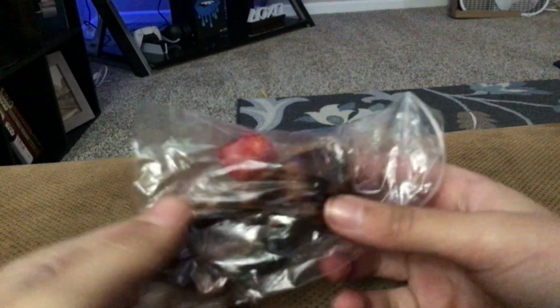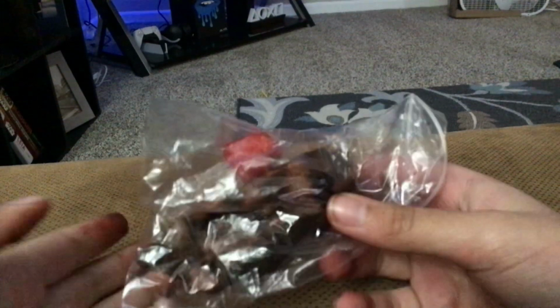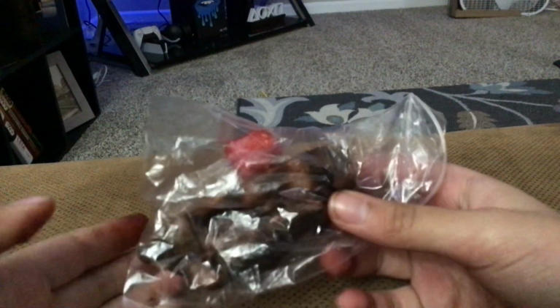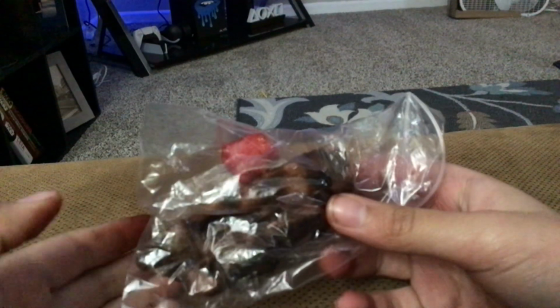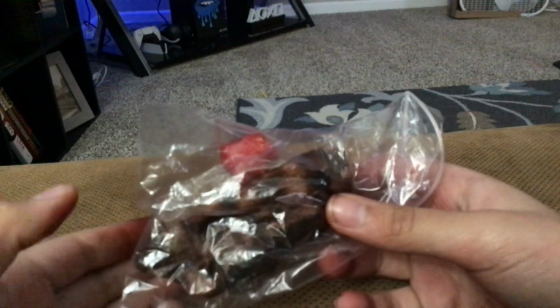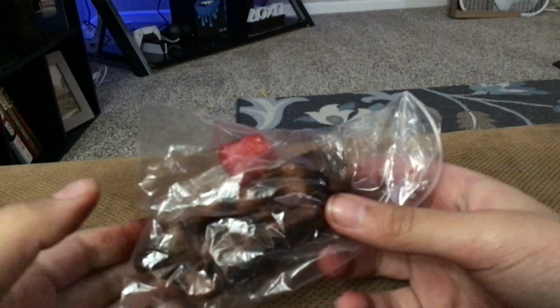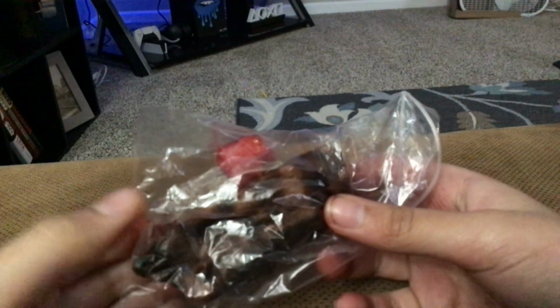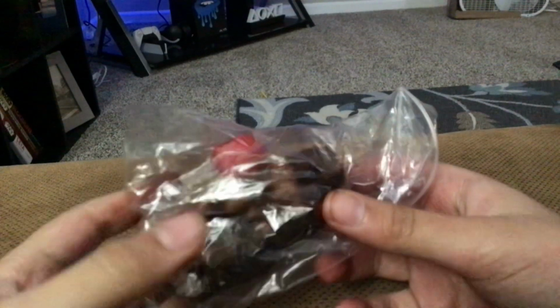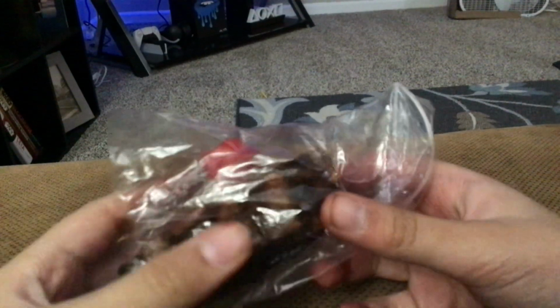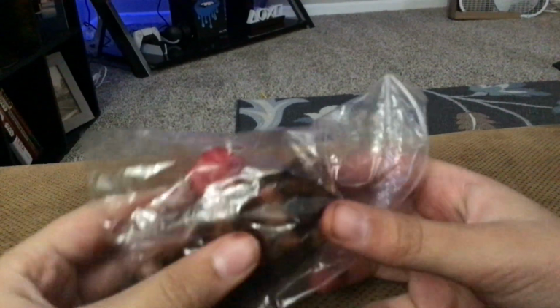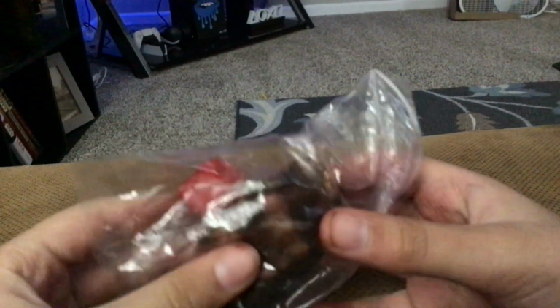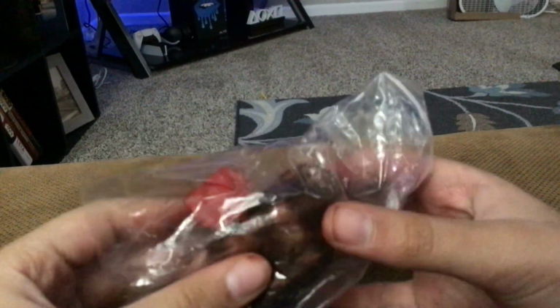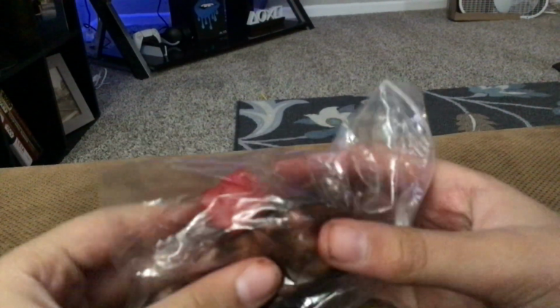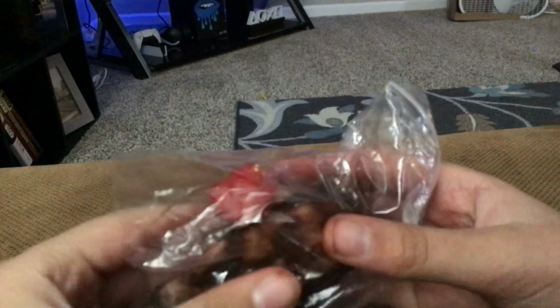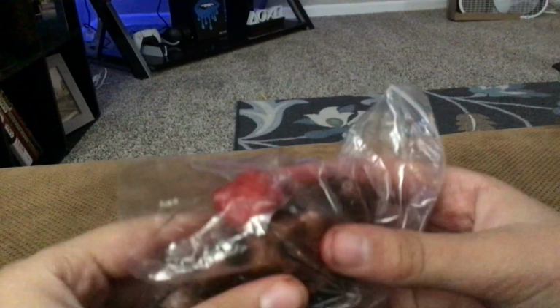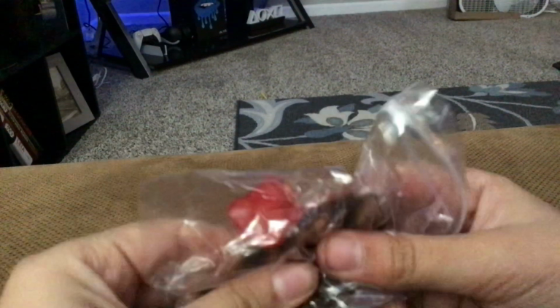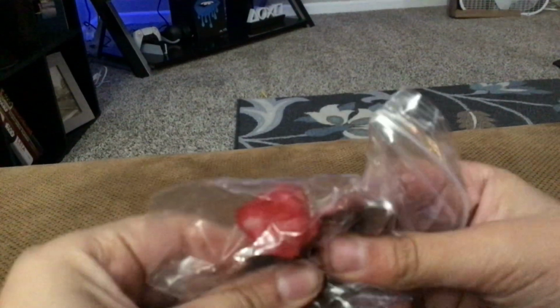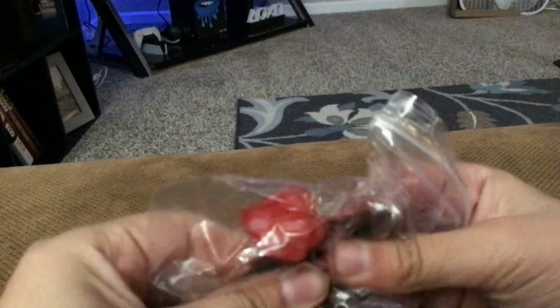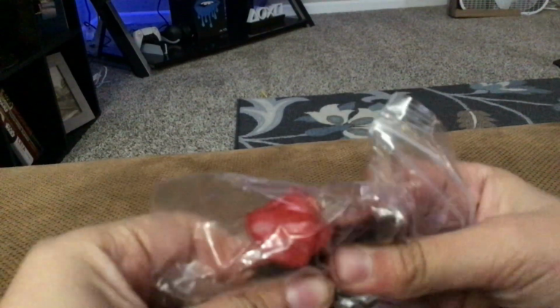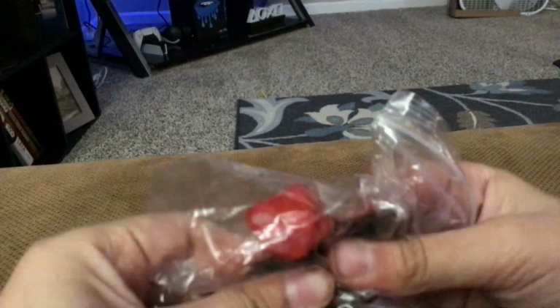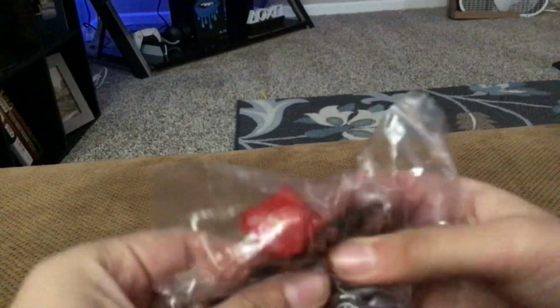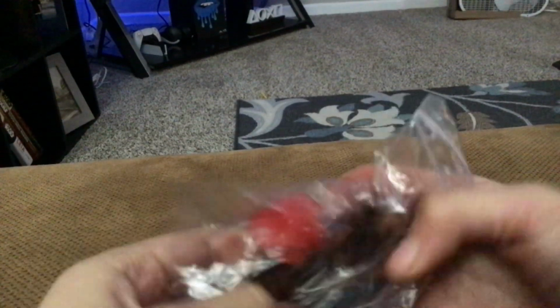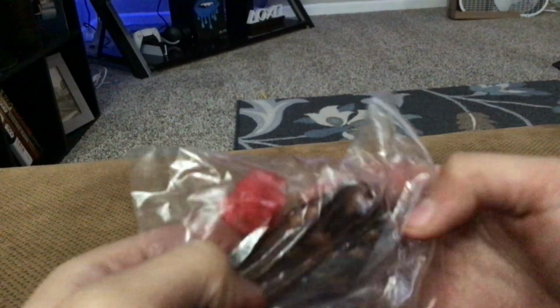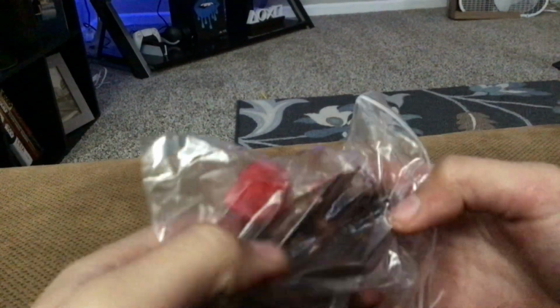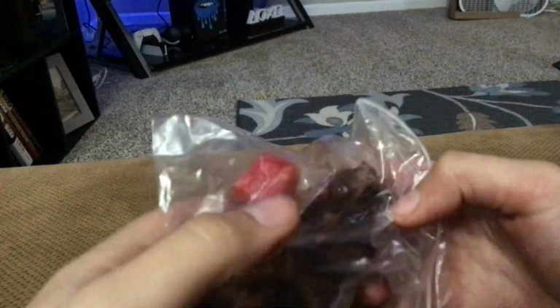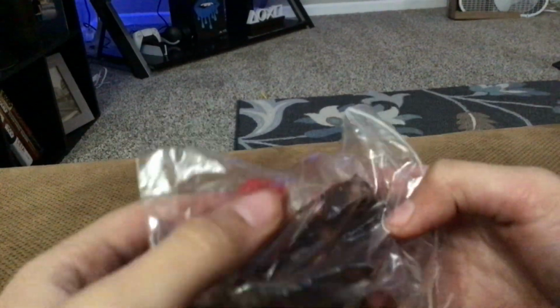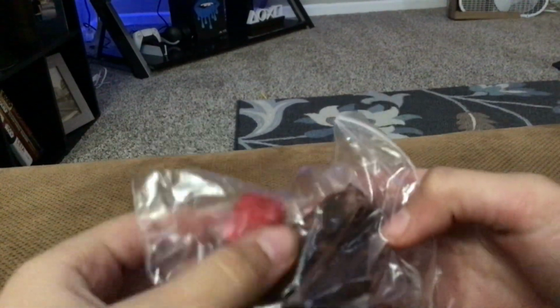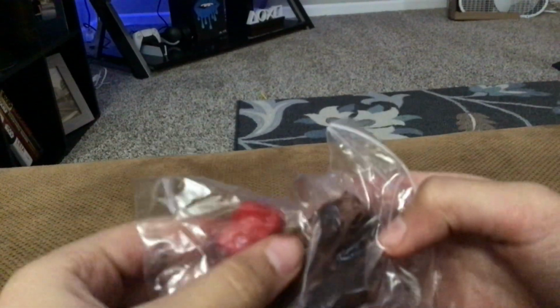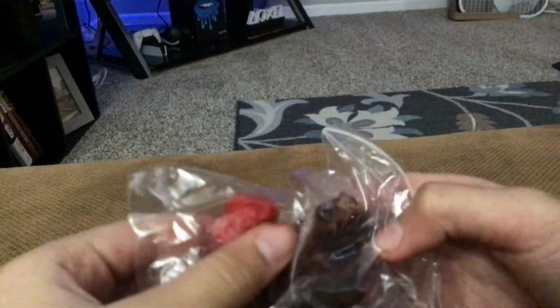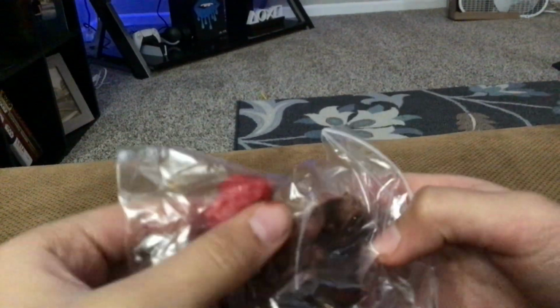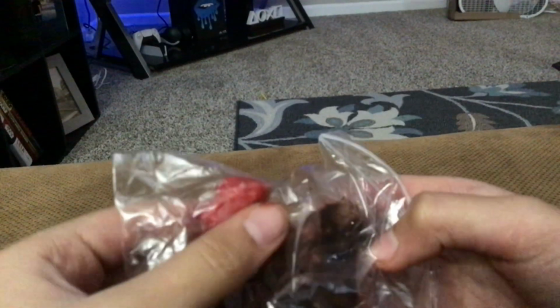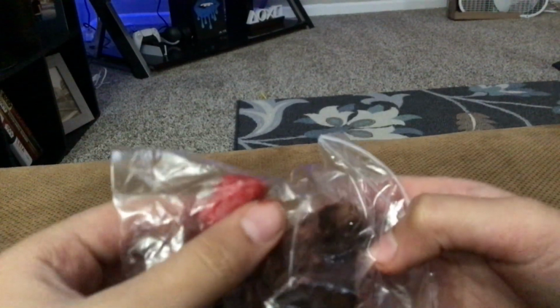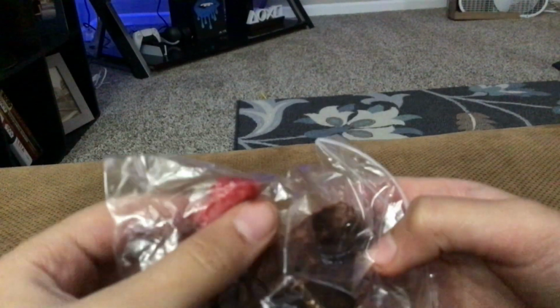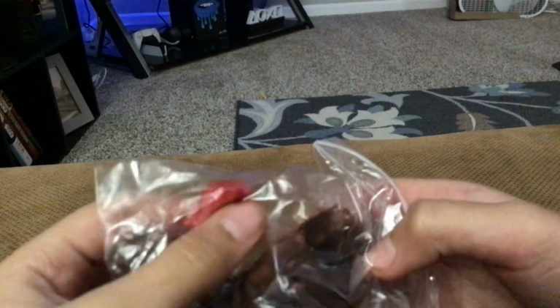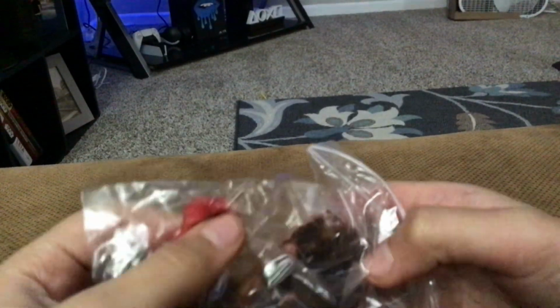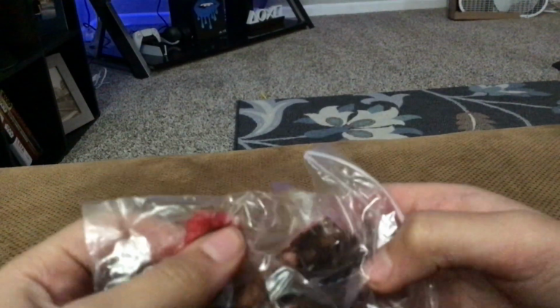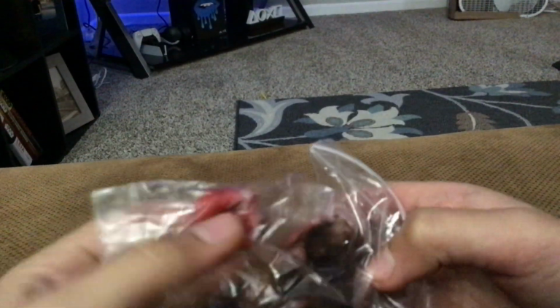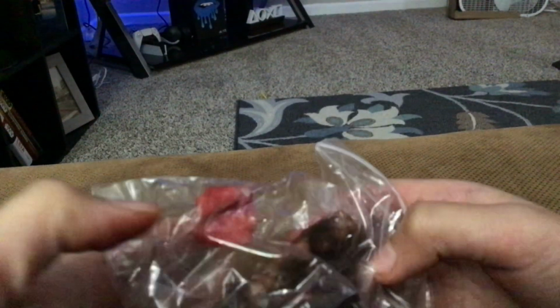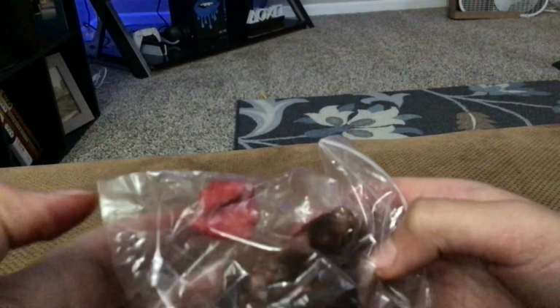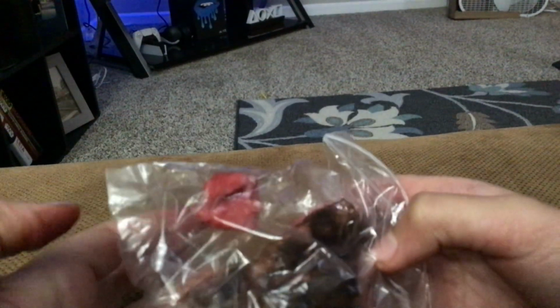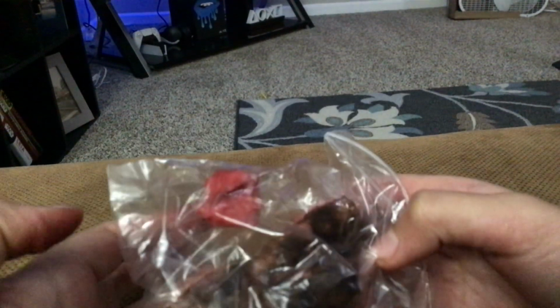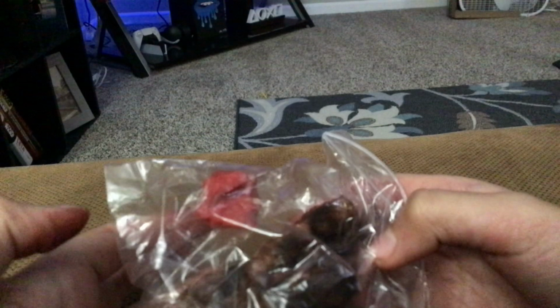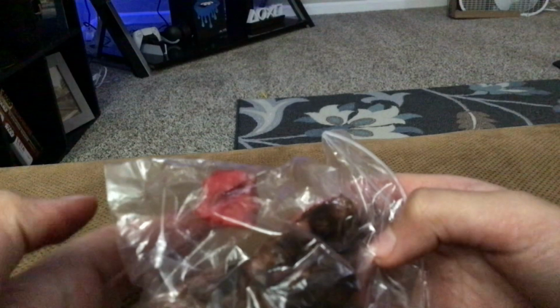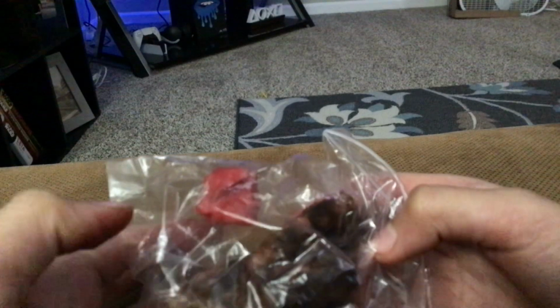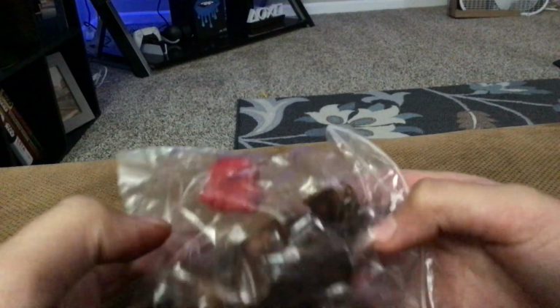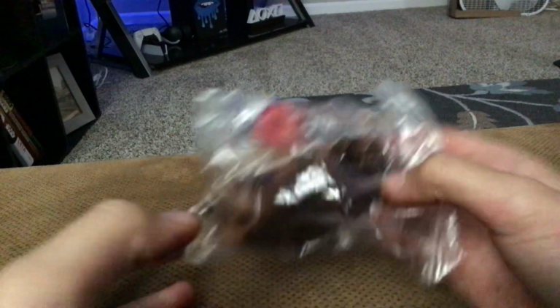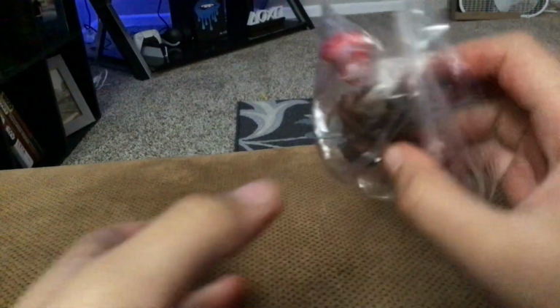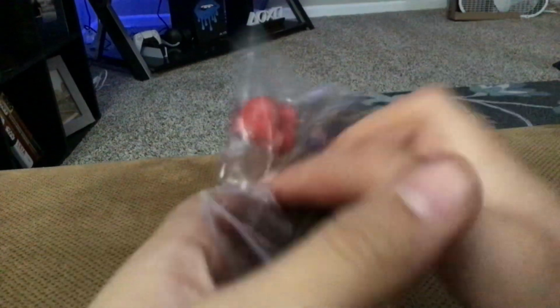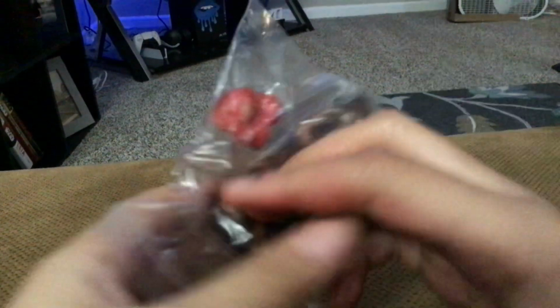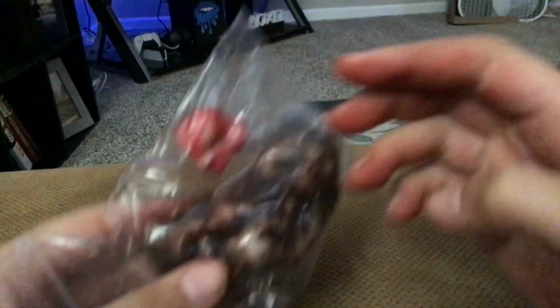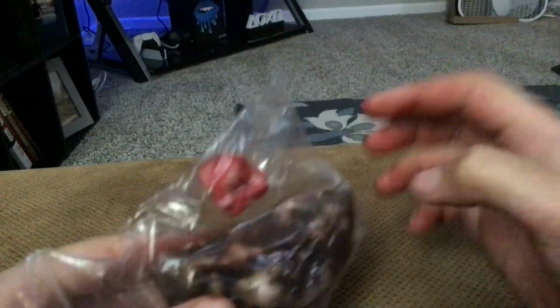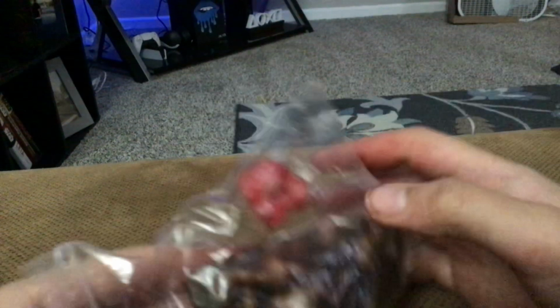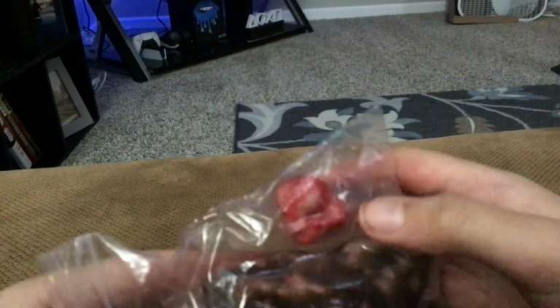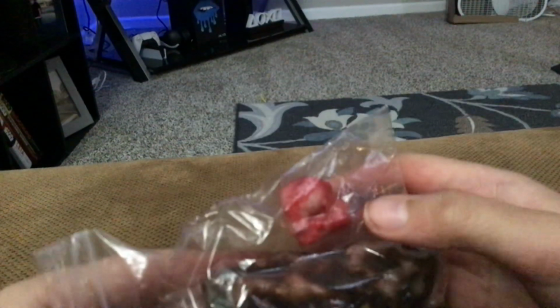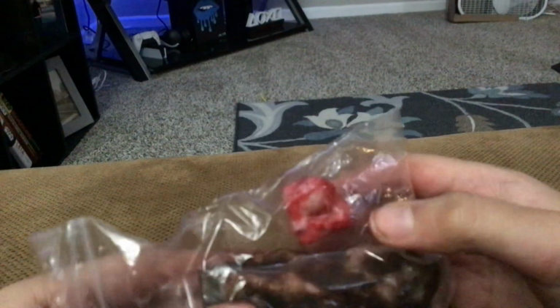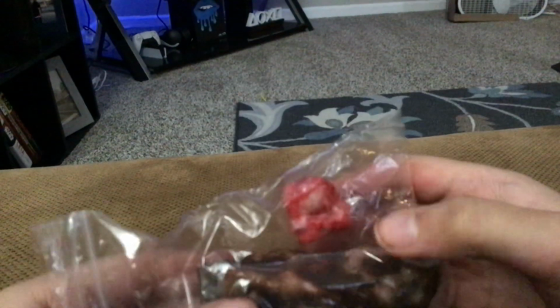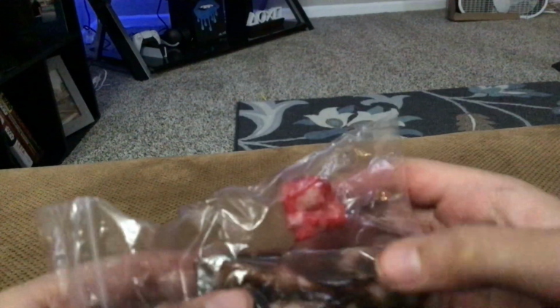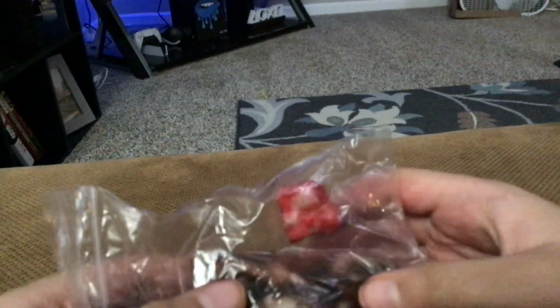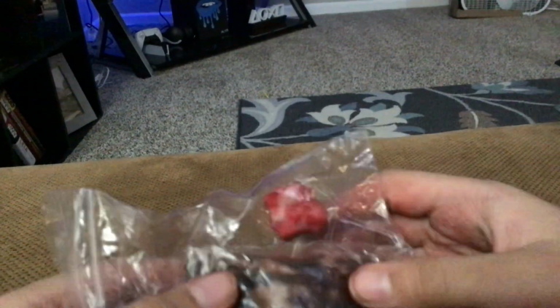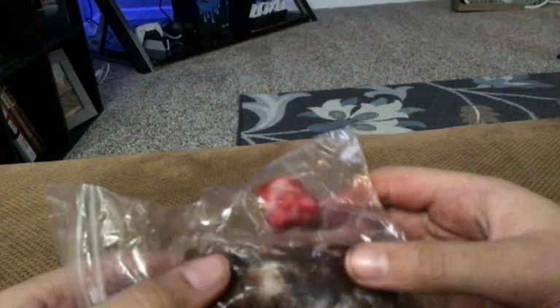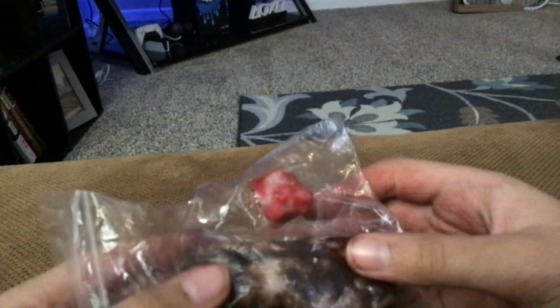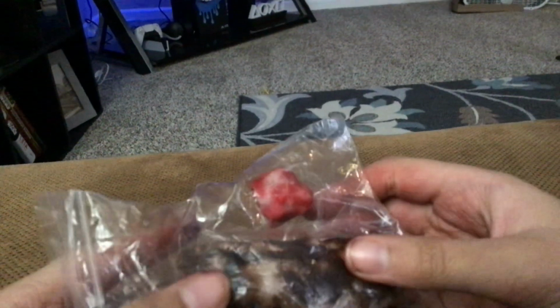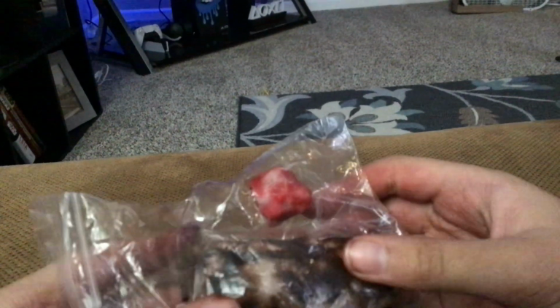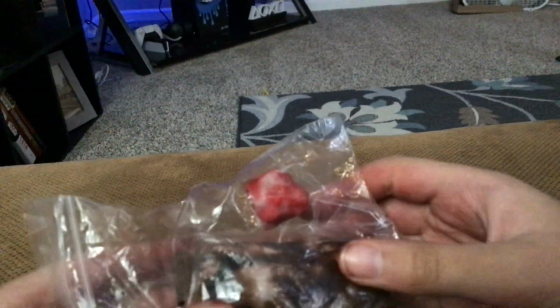This is the bag for it. The cherry is separate. This is the glue. It smells disgusting.